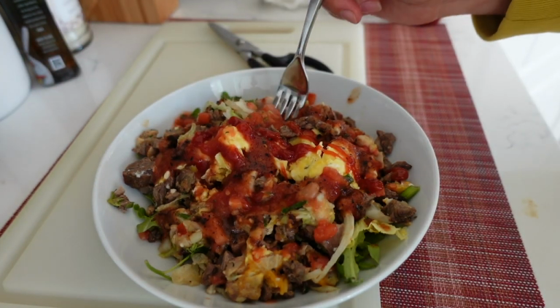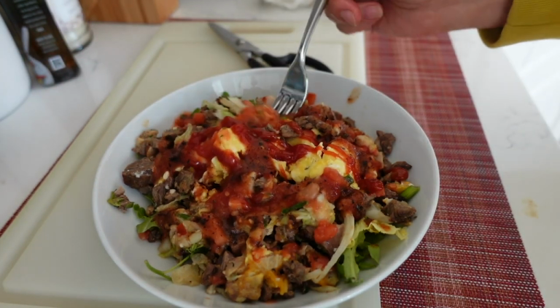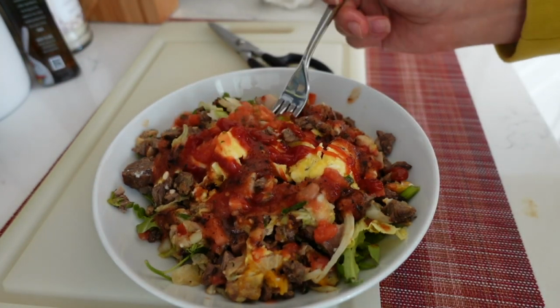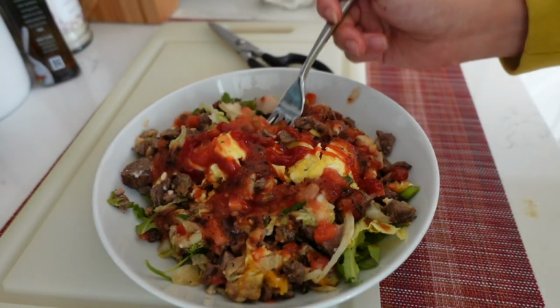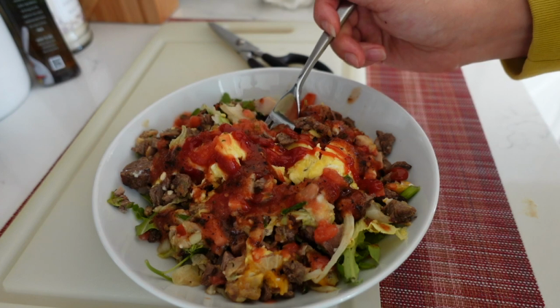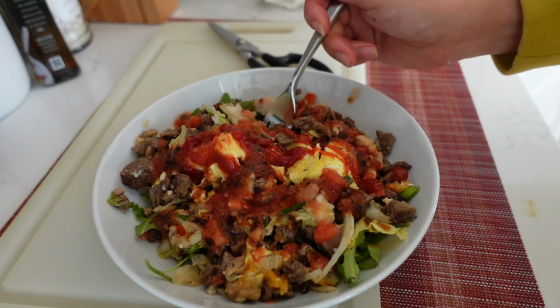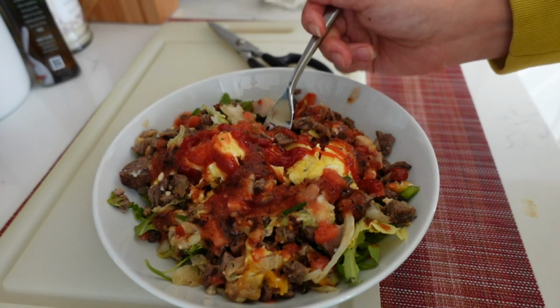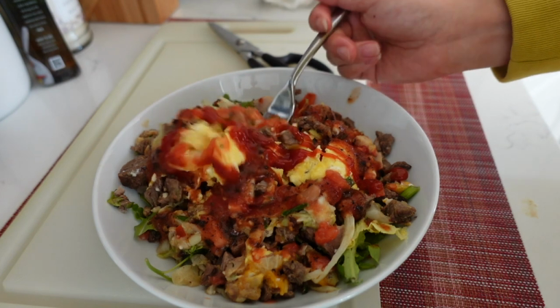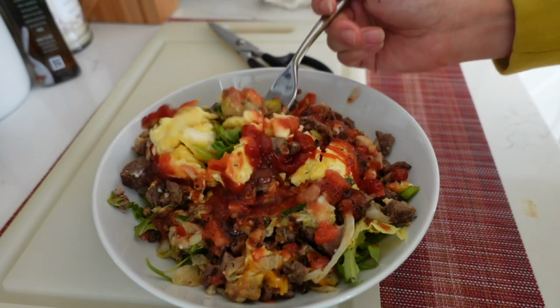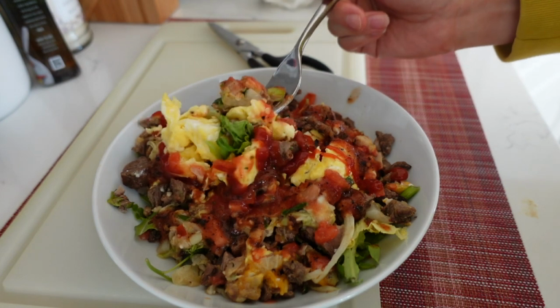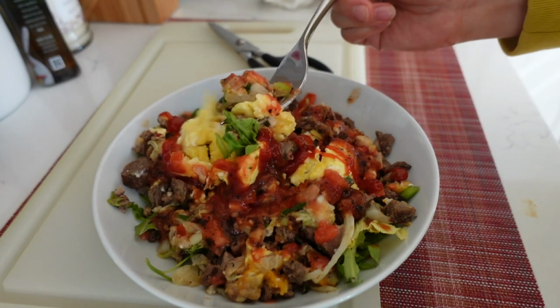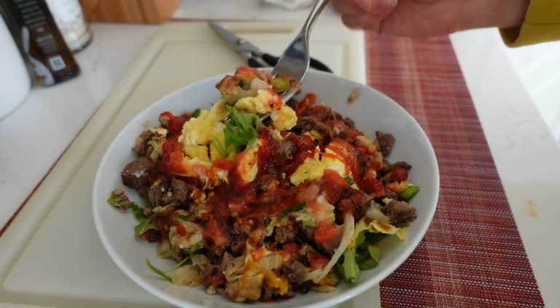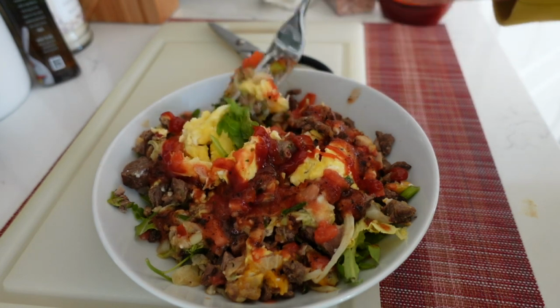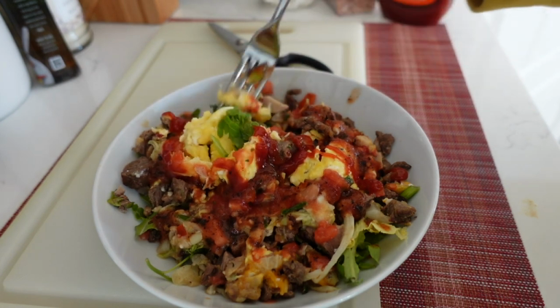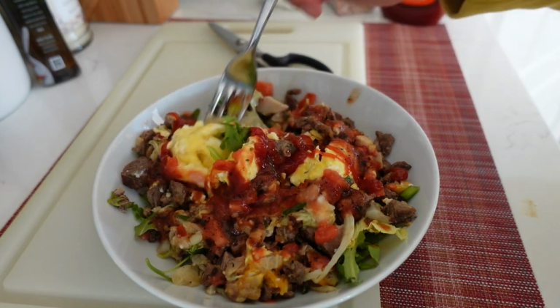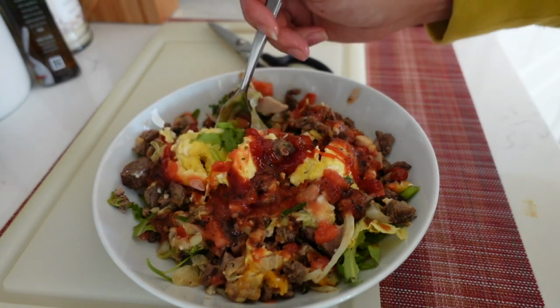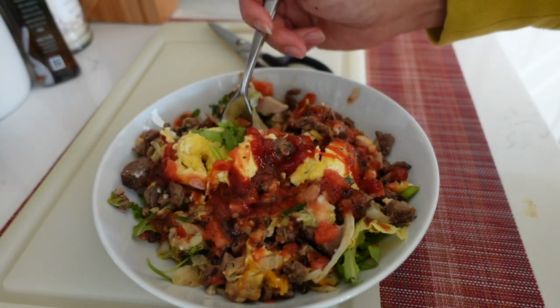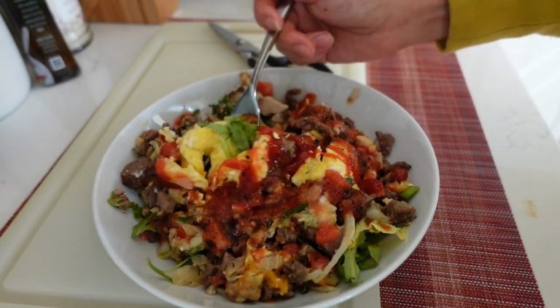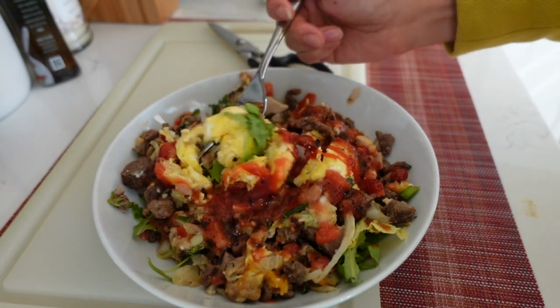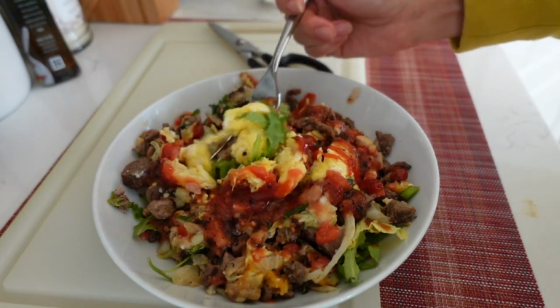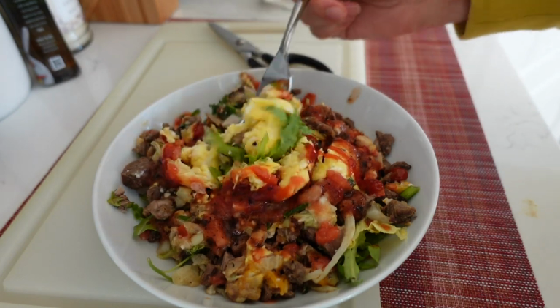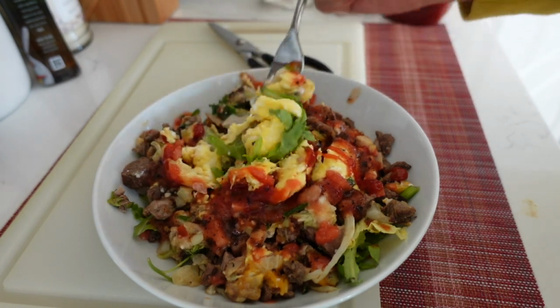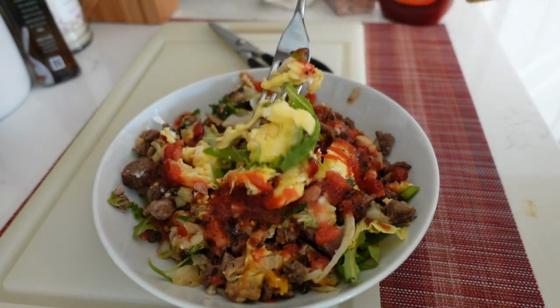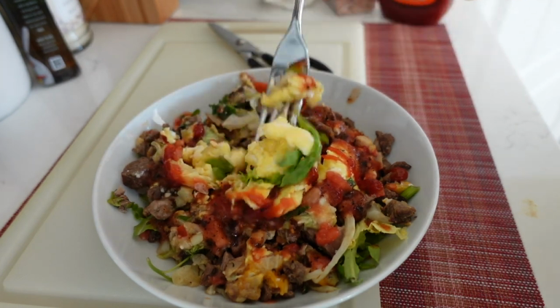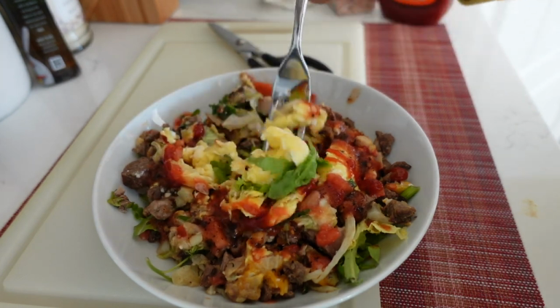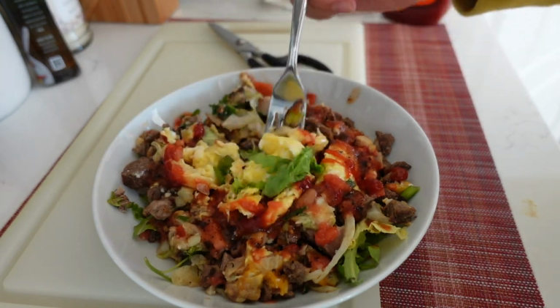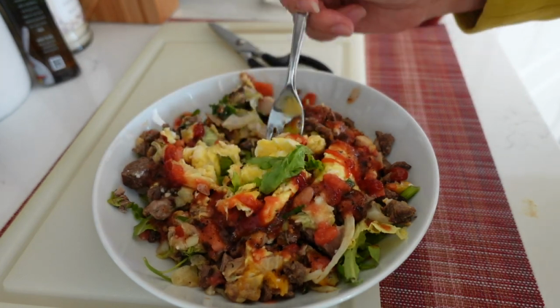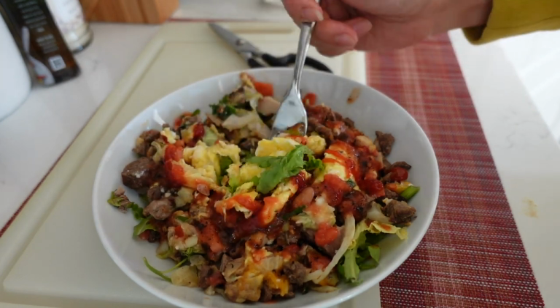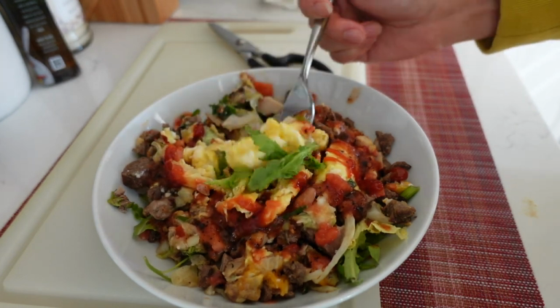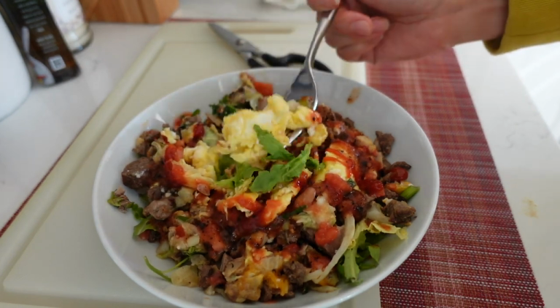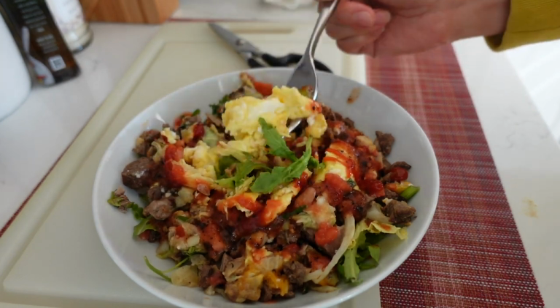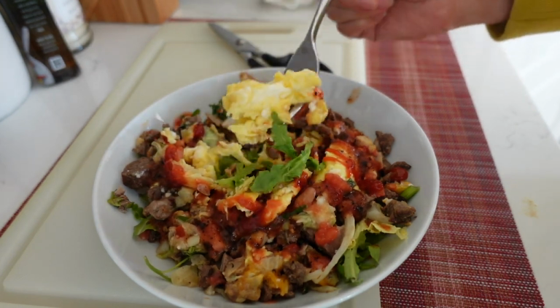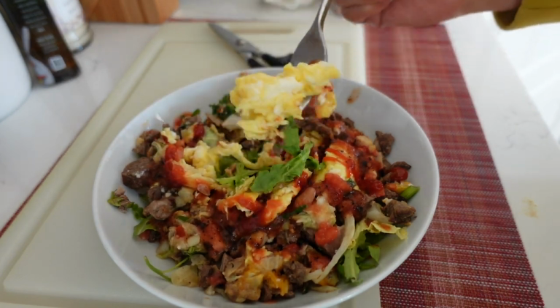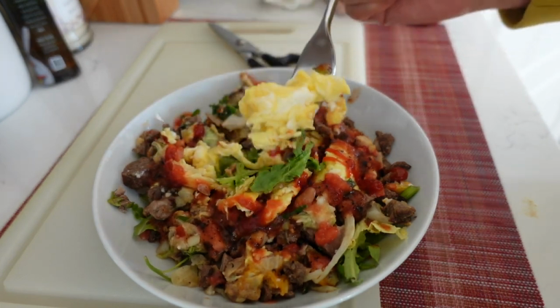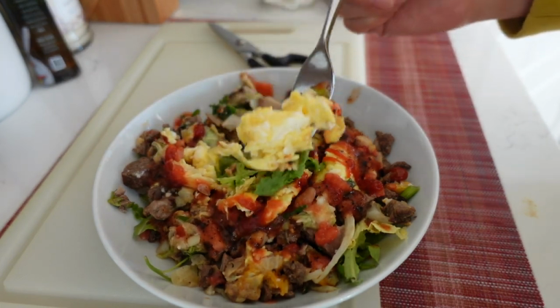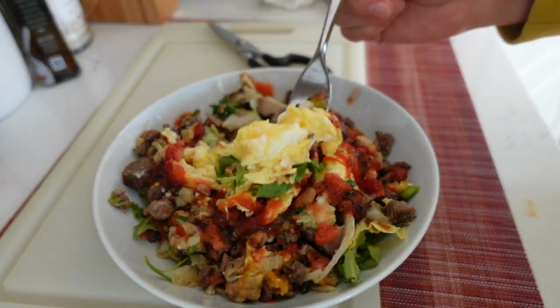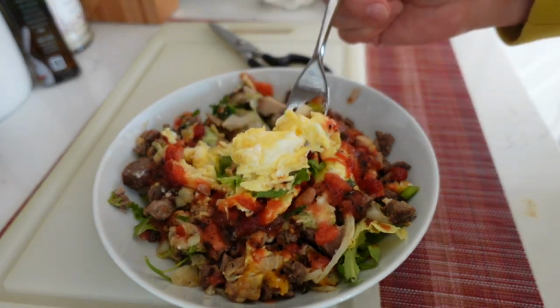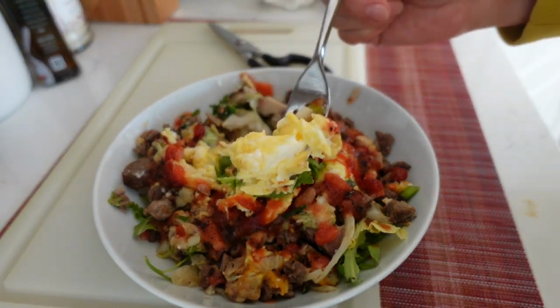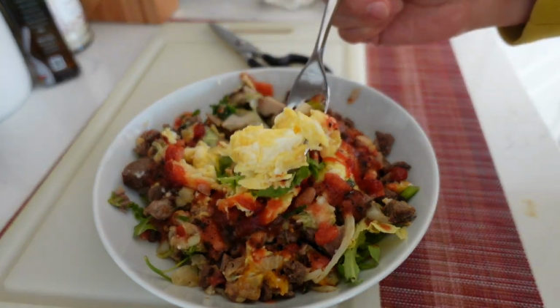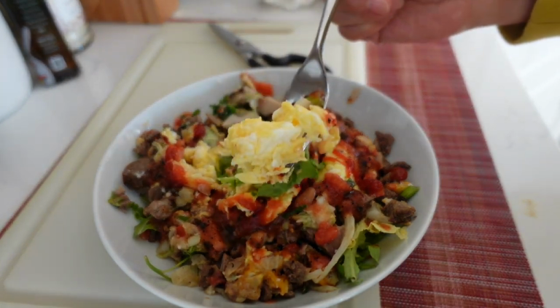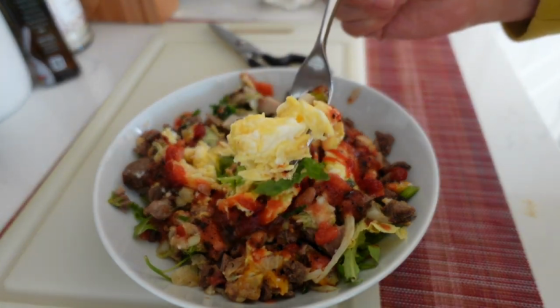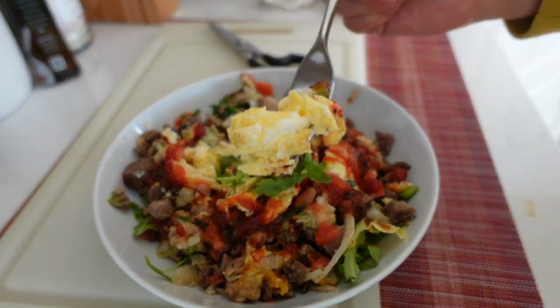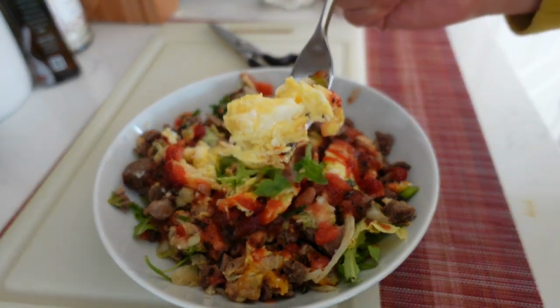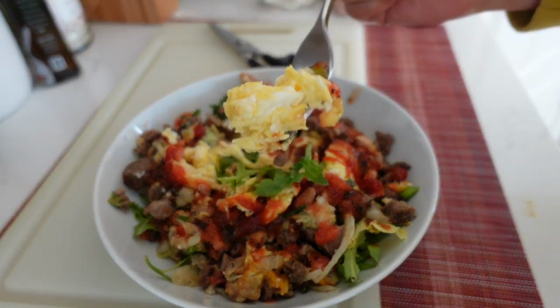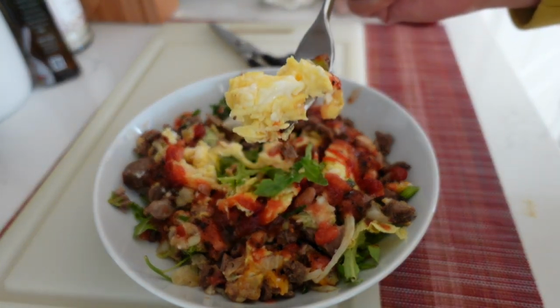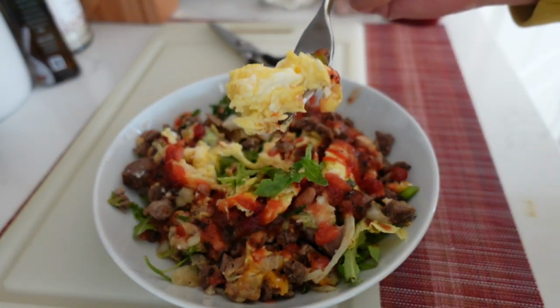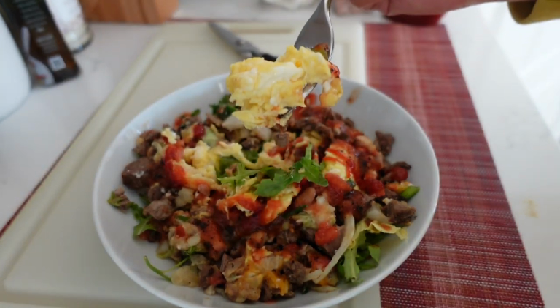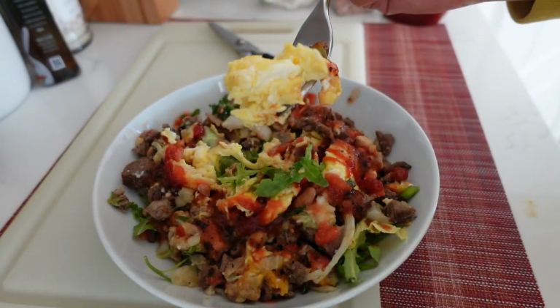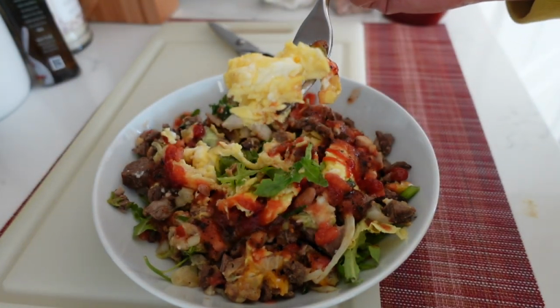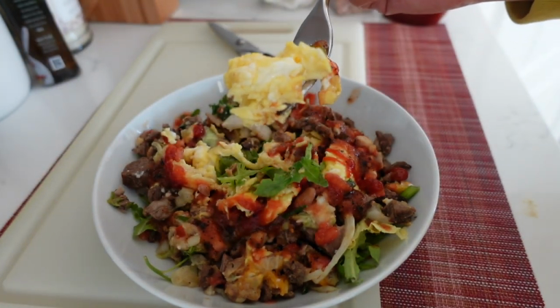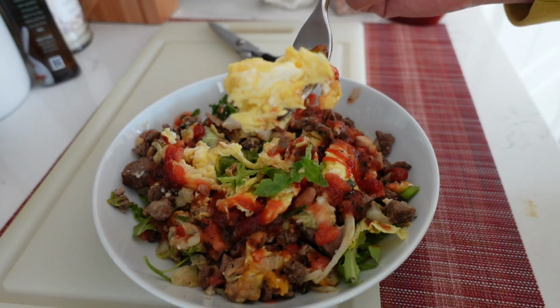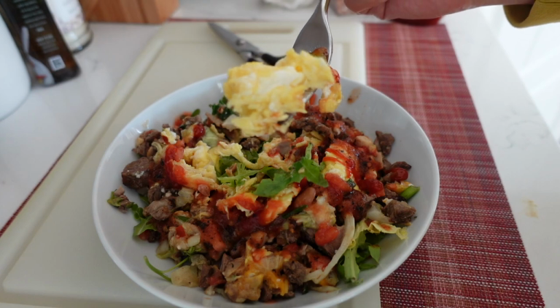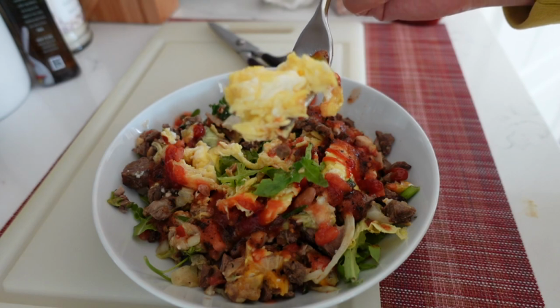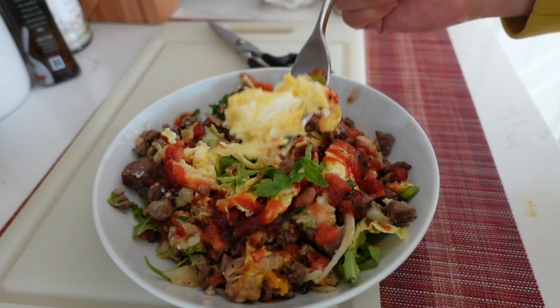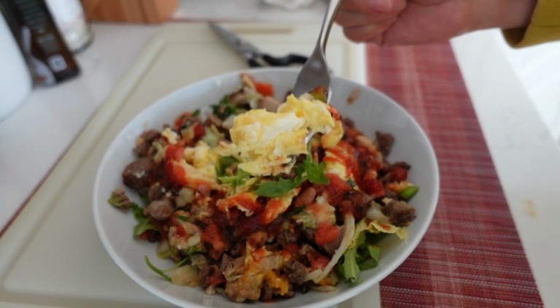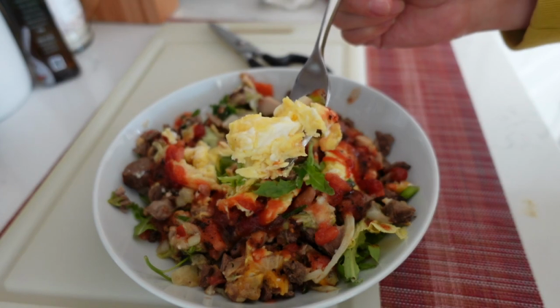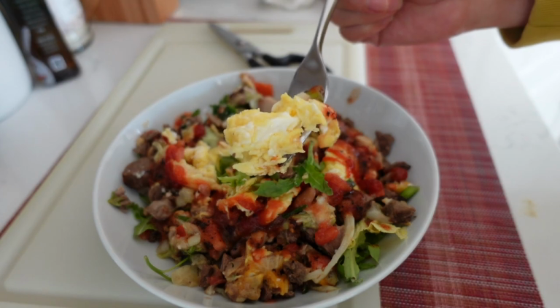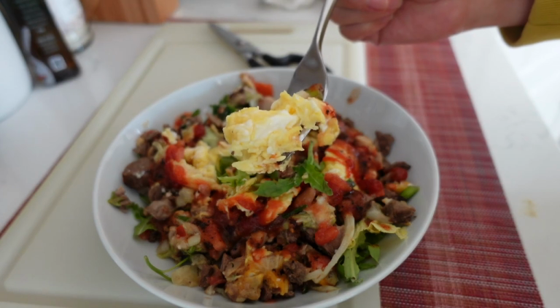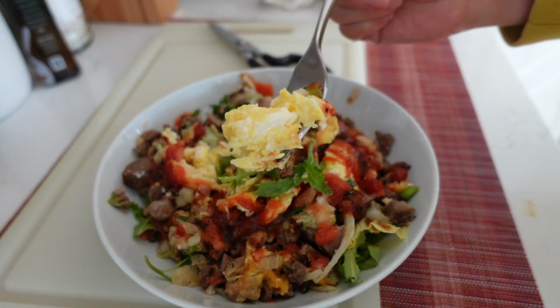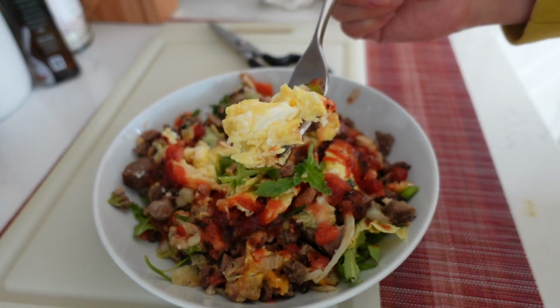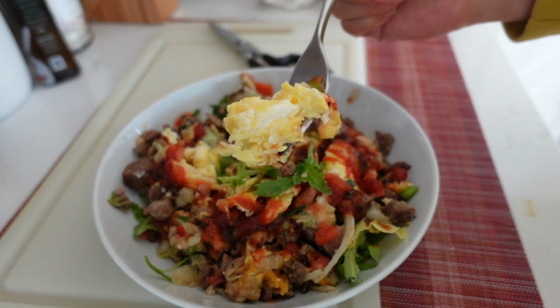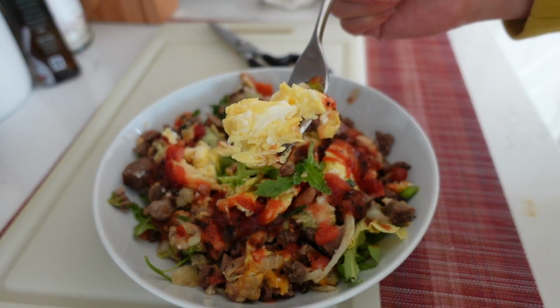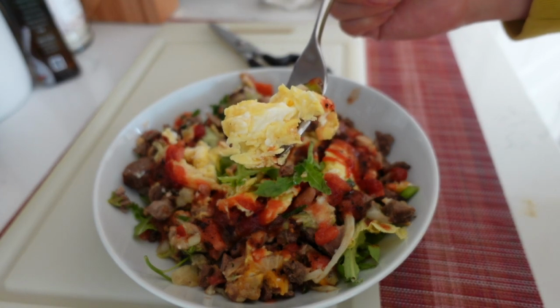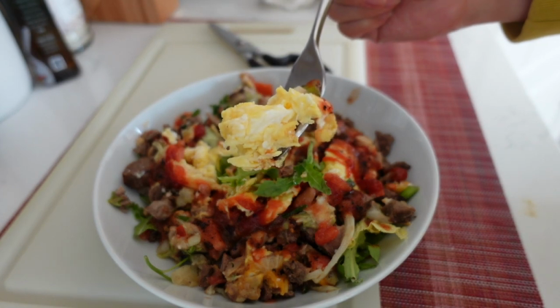Breakfast is ready. Look how fluffy the egg is. Yum, let's eat some breakfast.